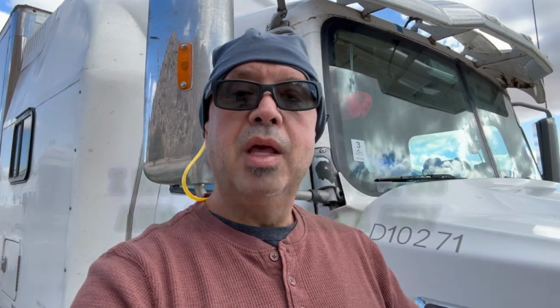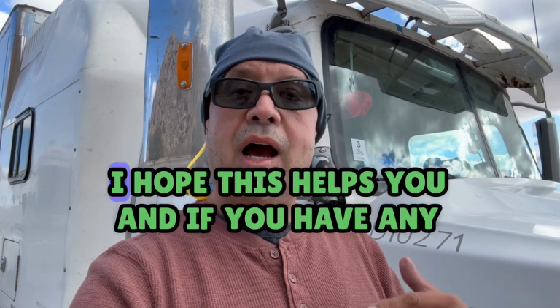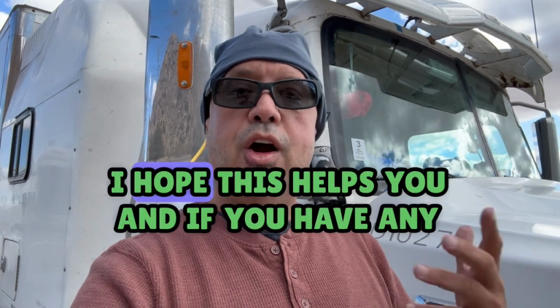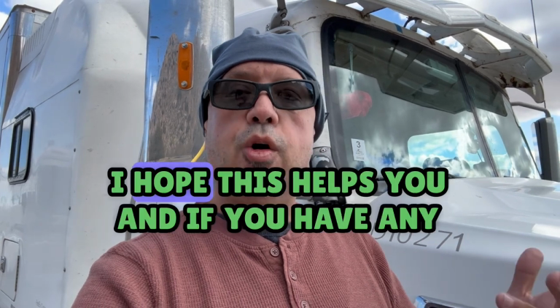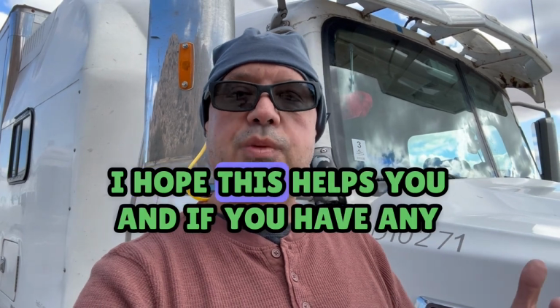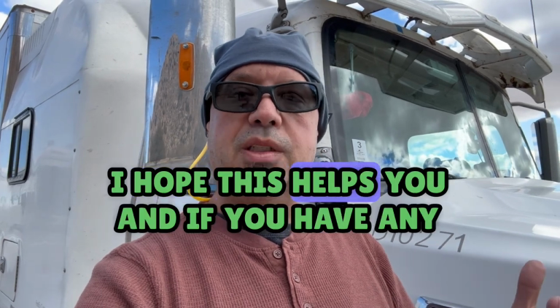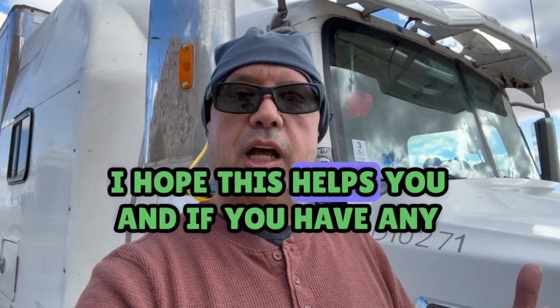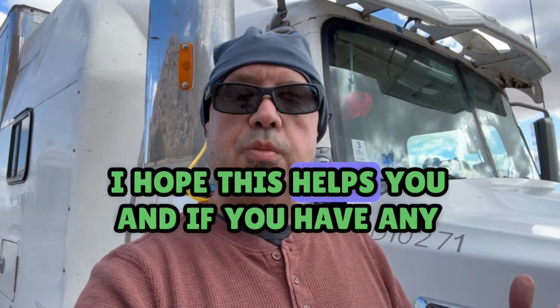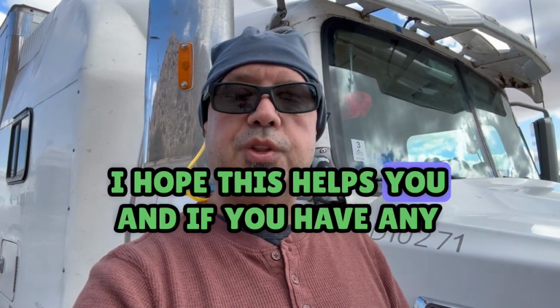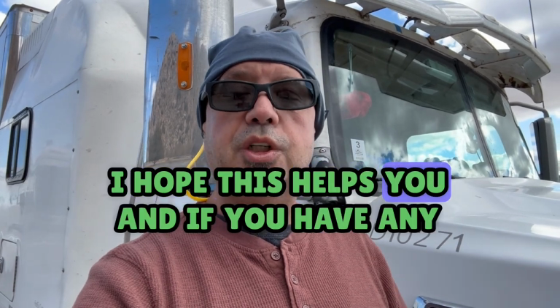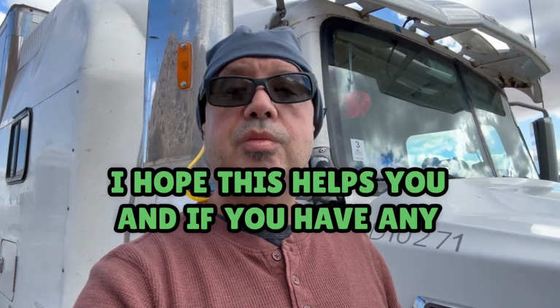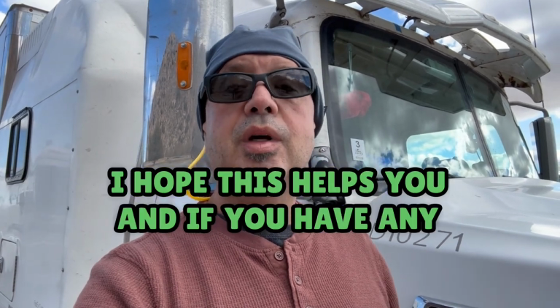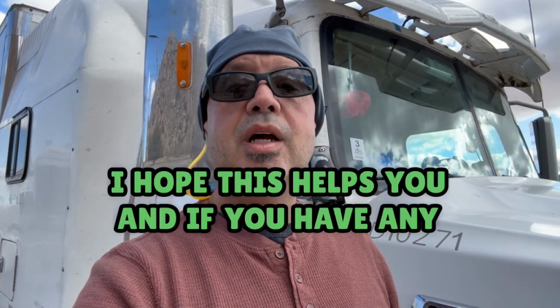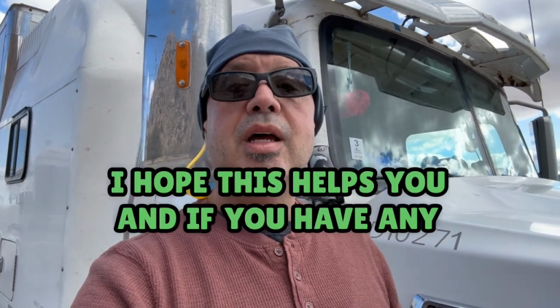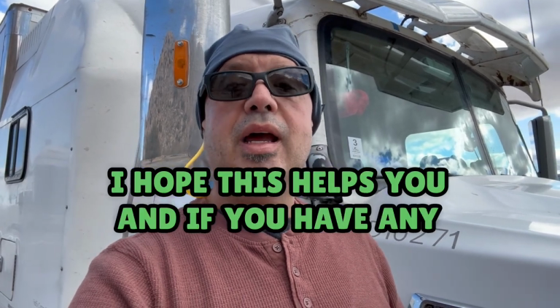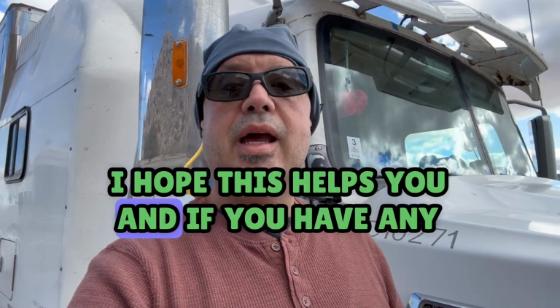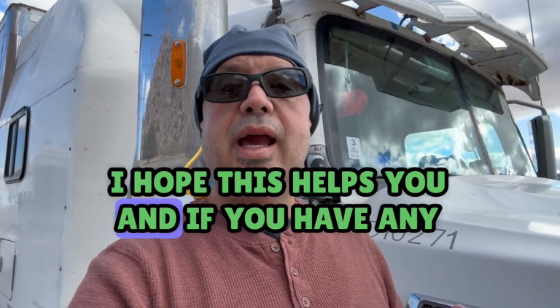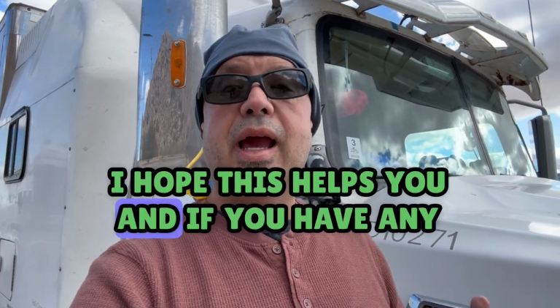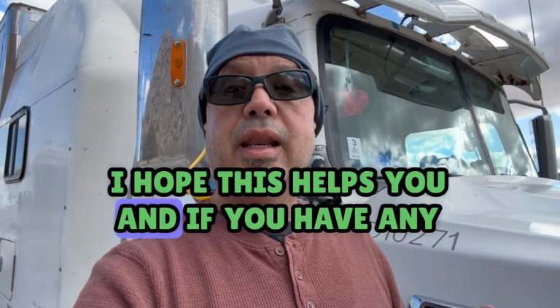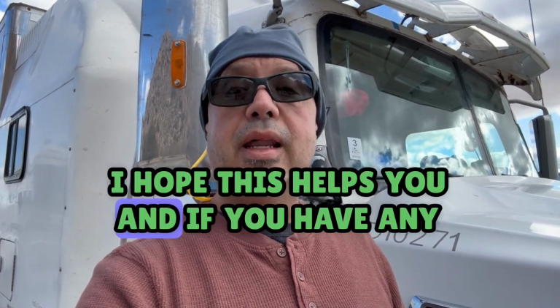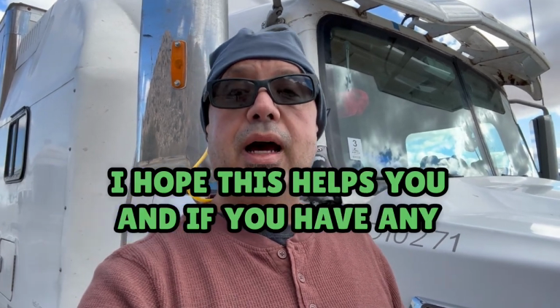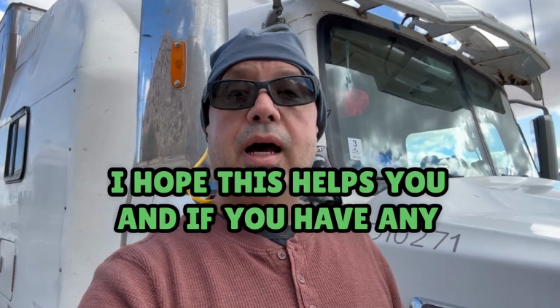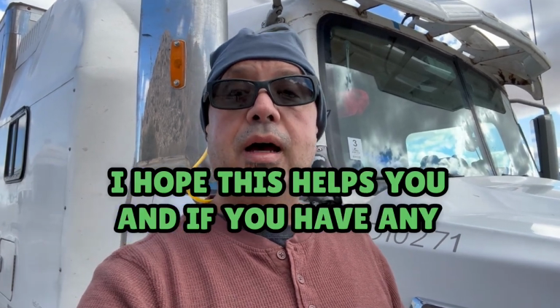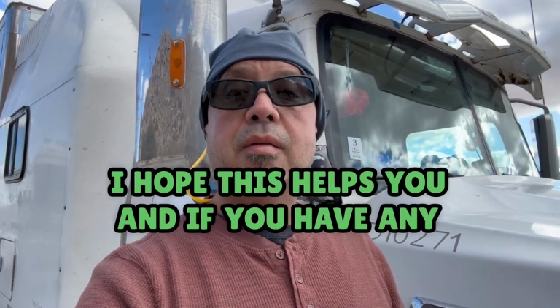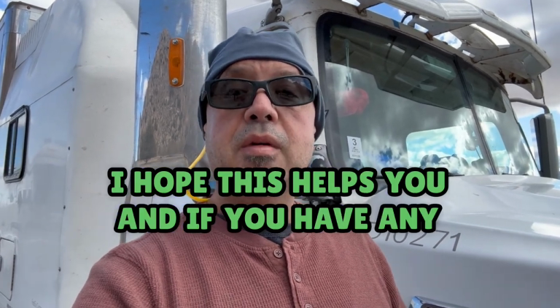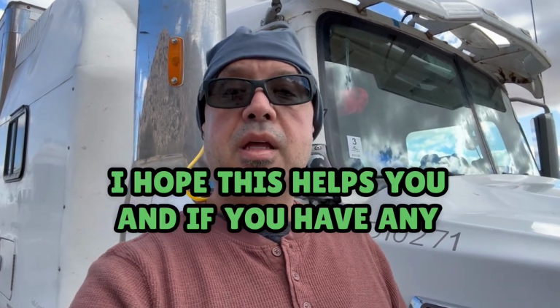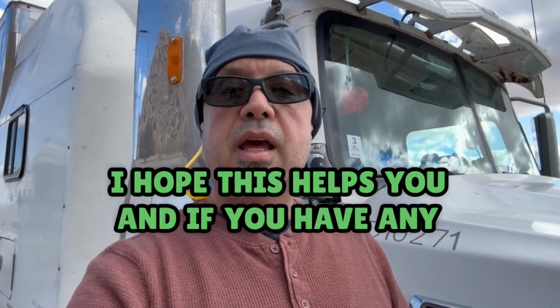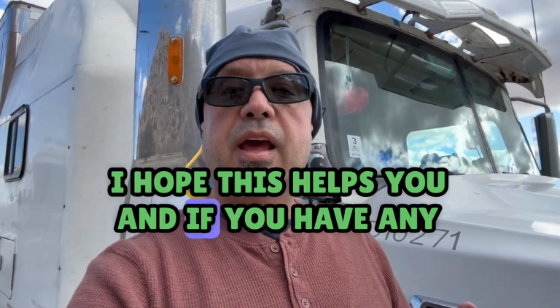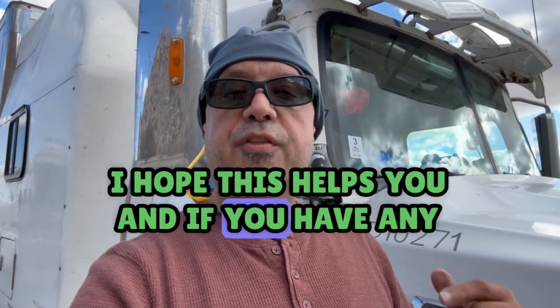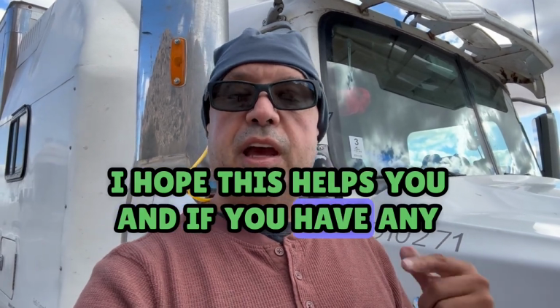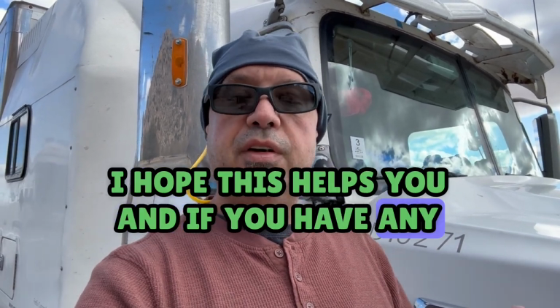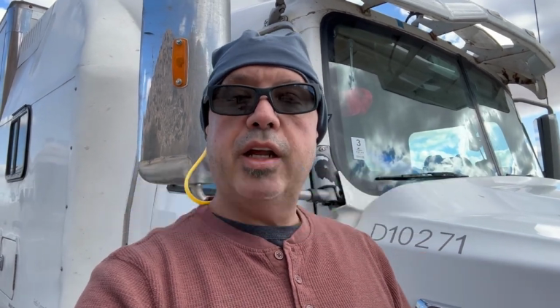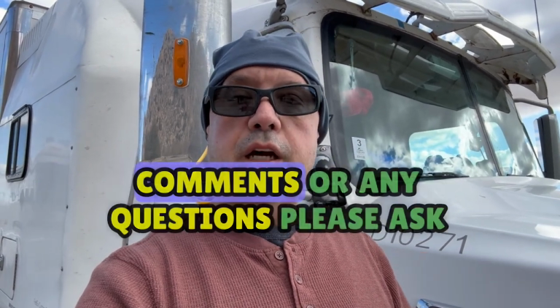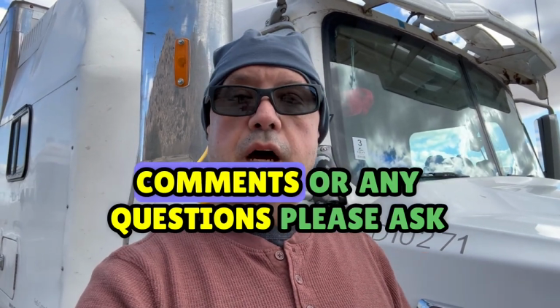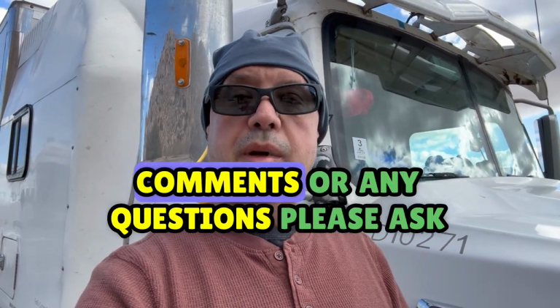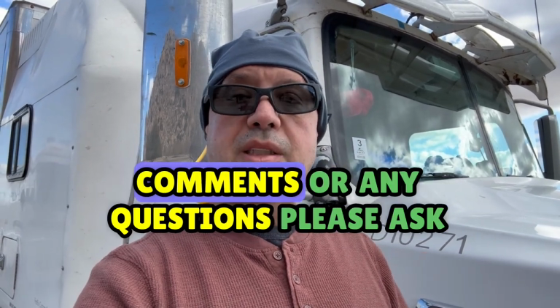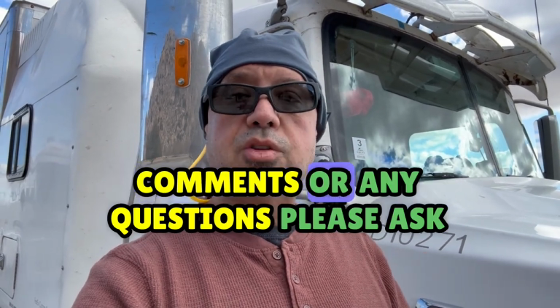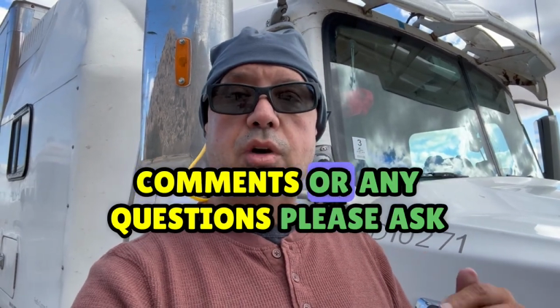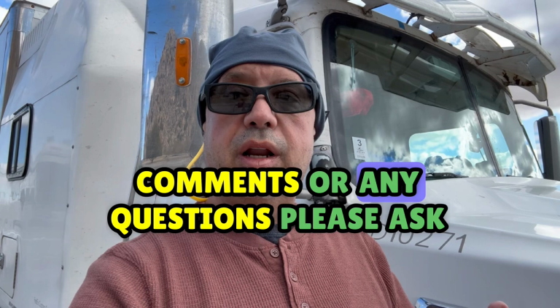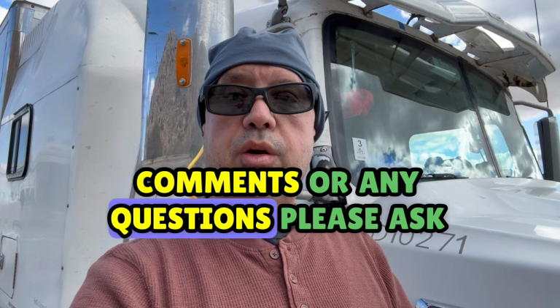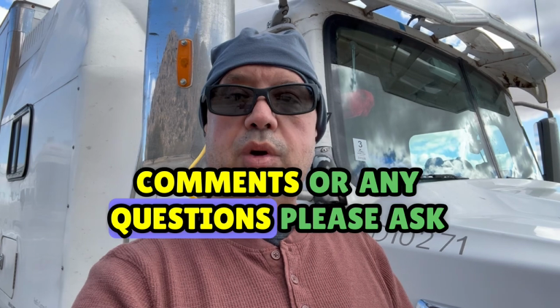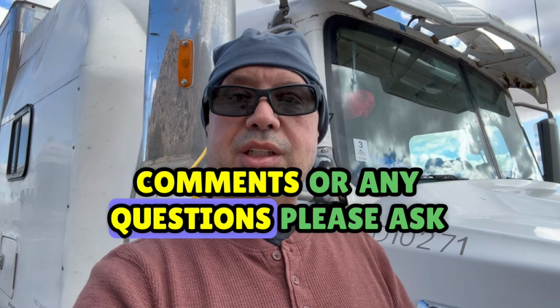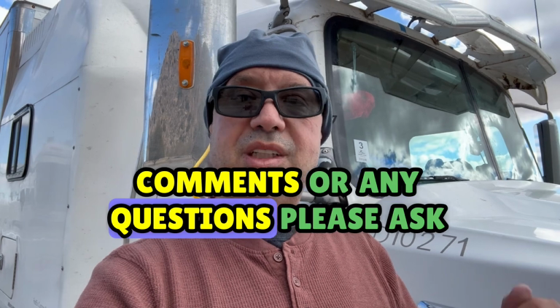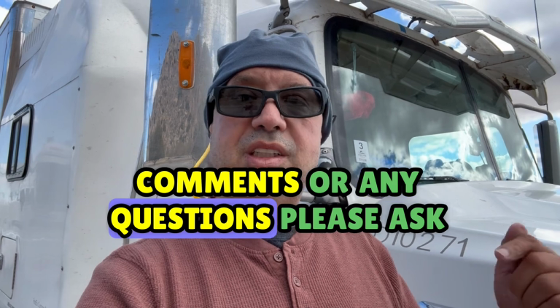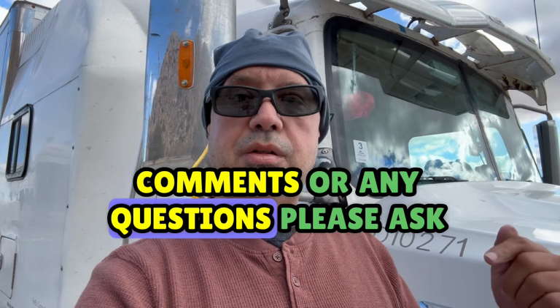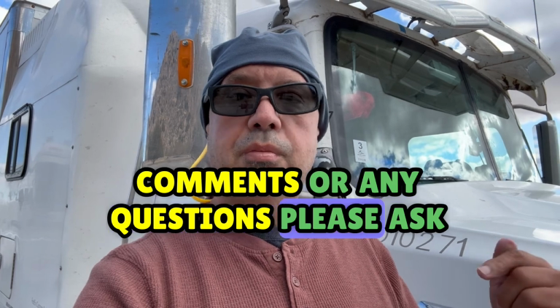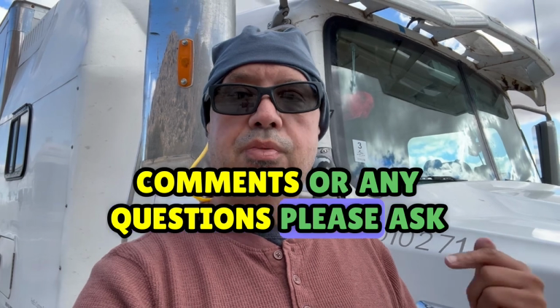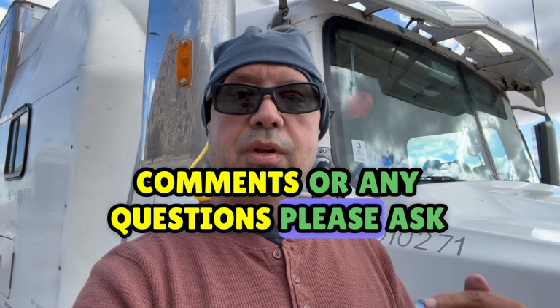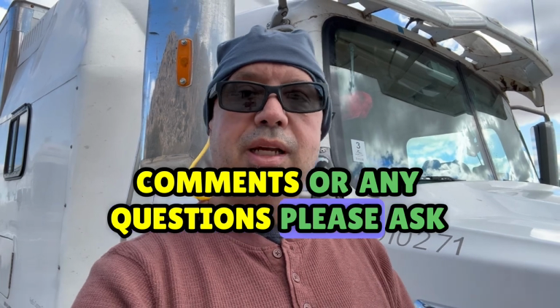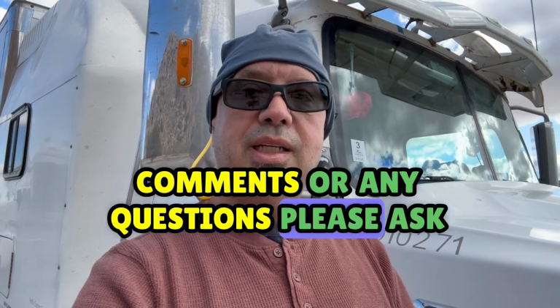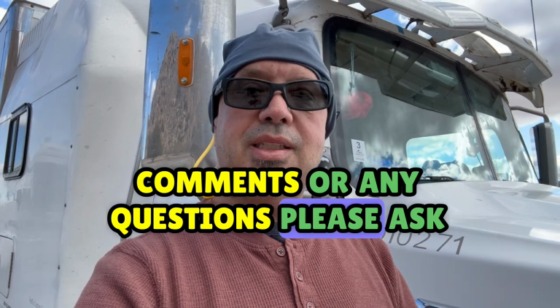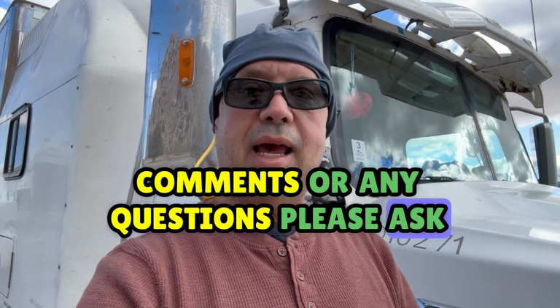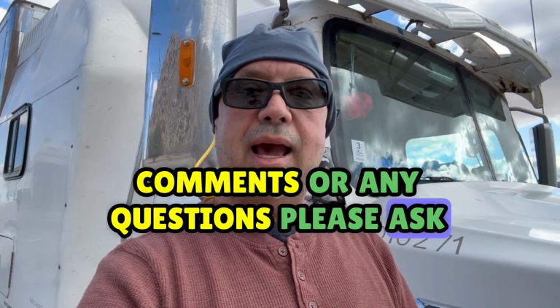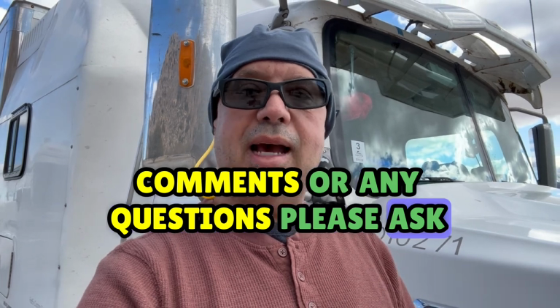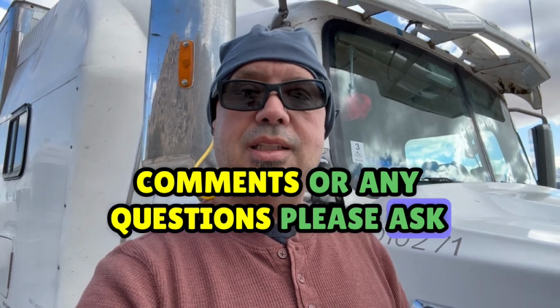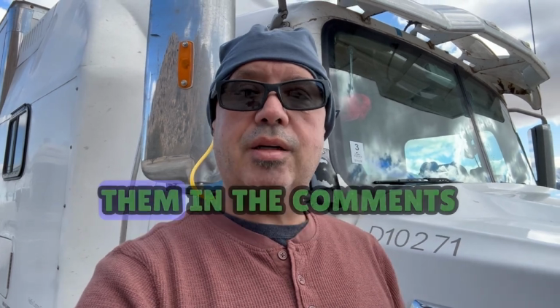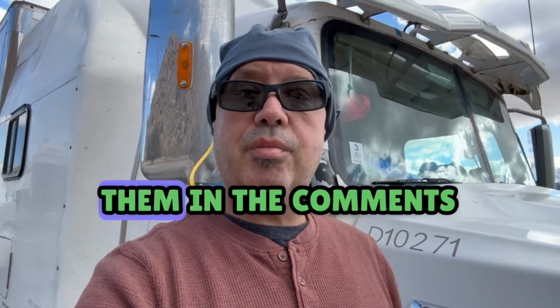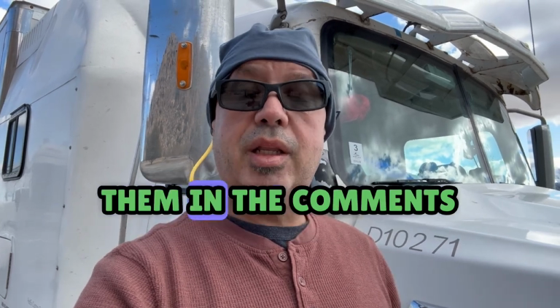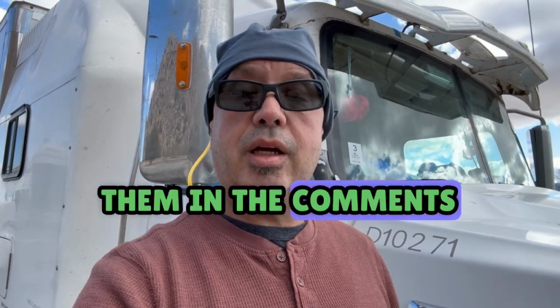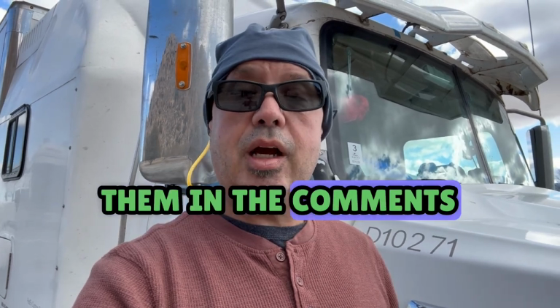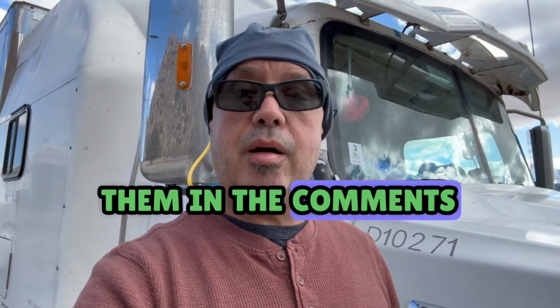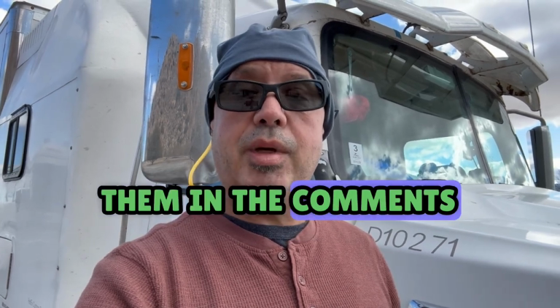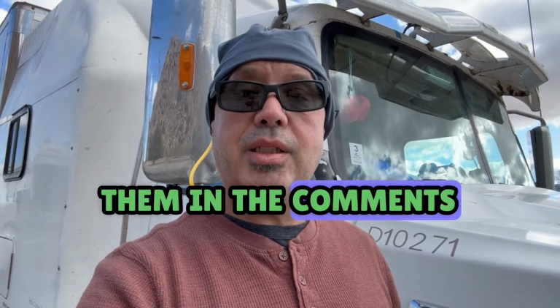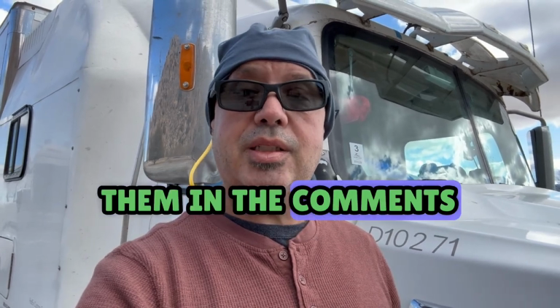I hope this helps you, and if you have any comments or any questions, please ask them in the comments.